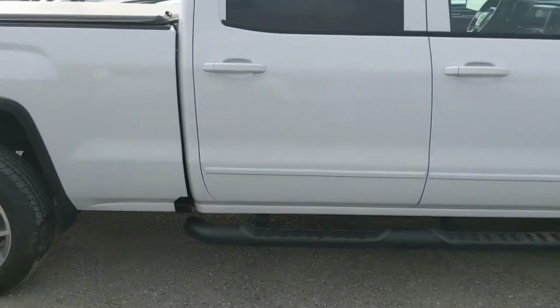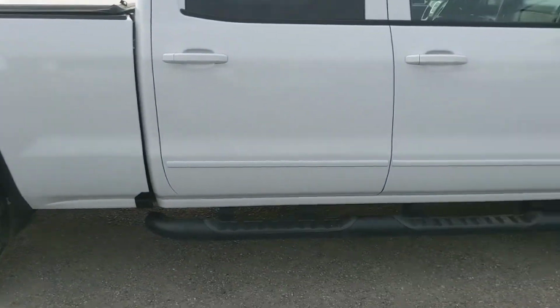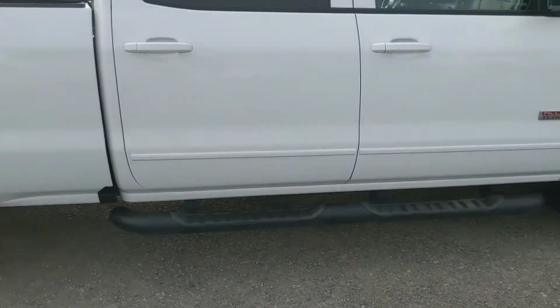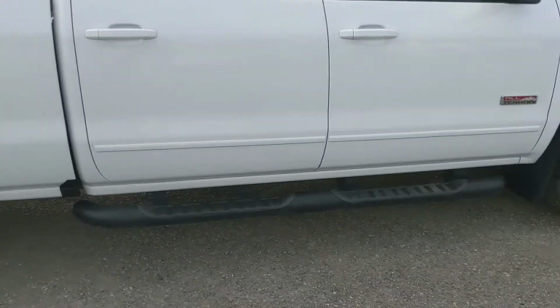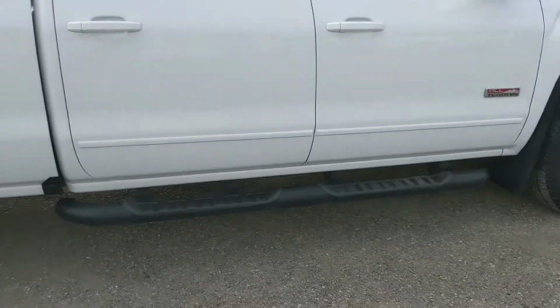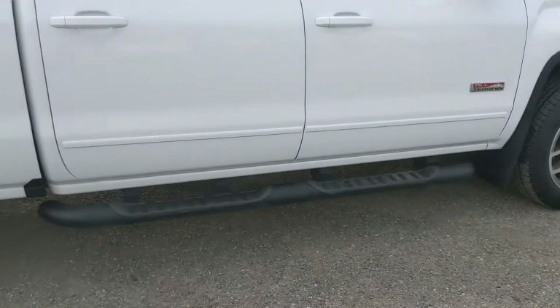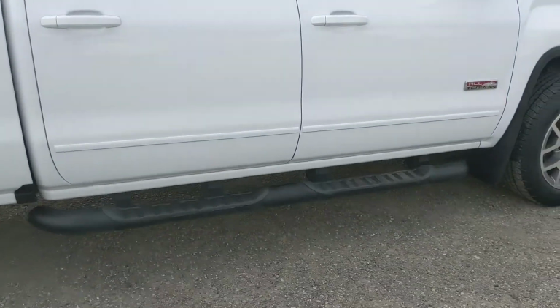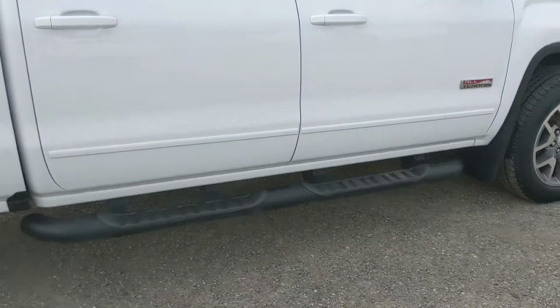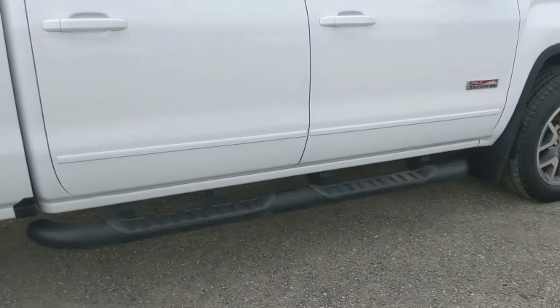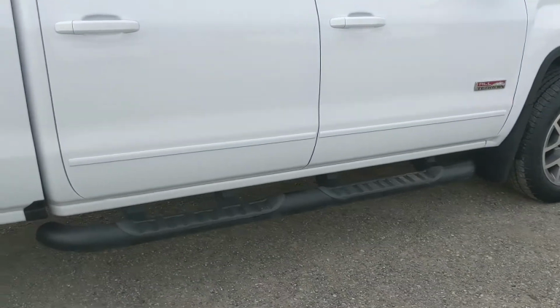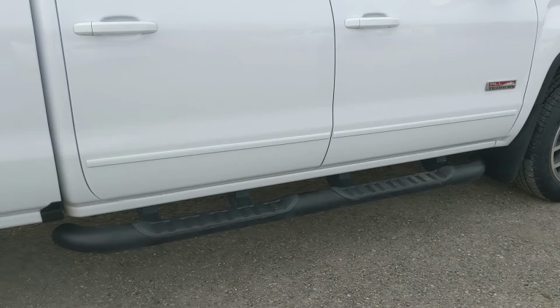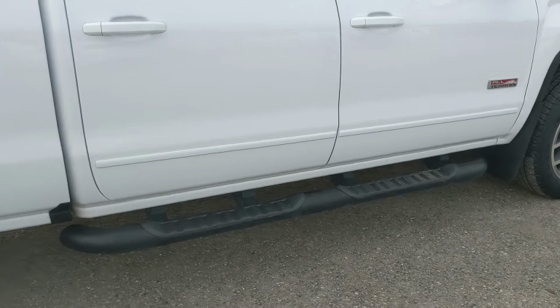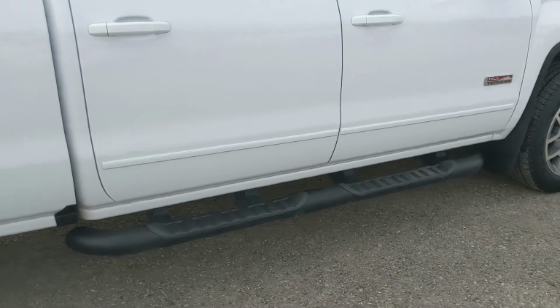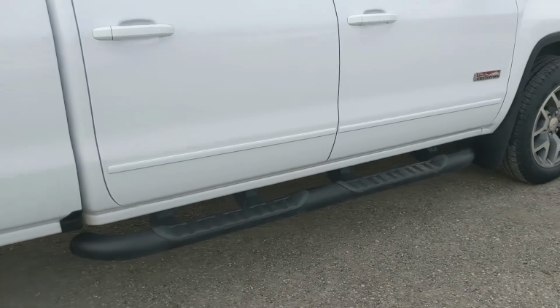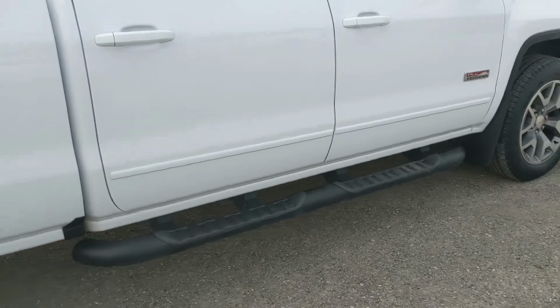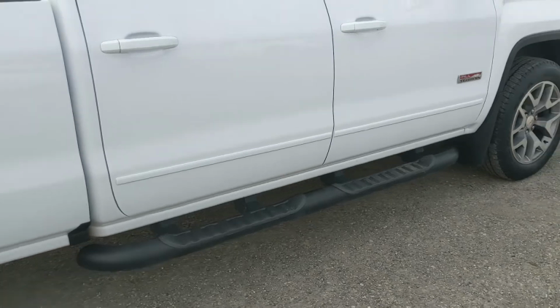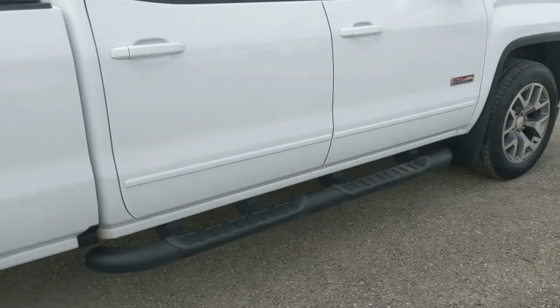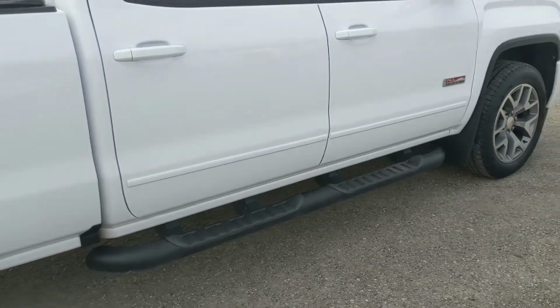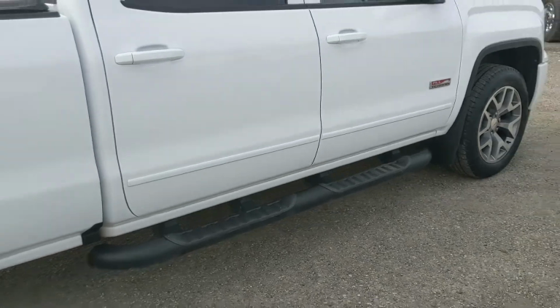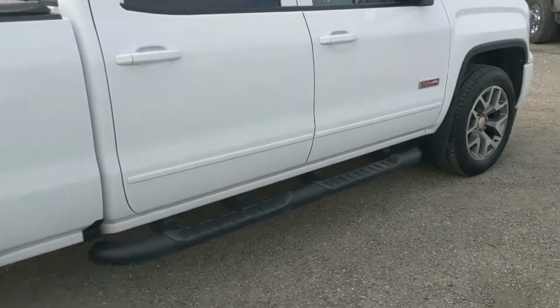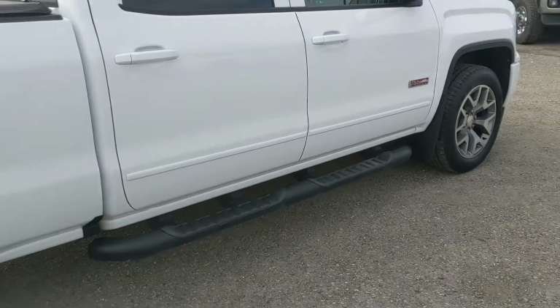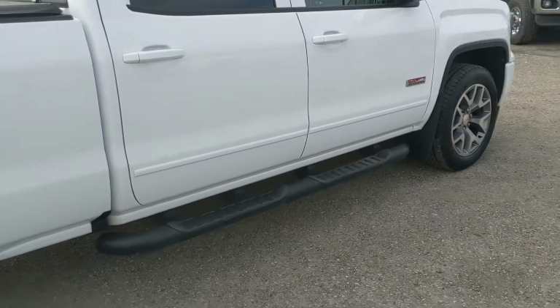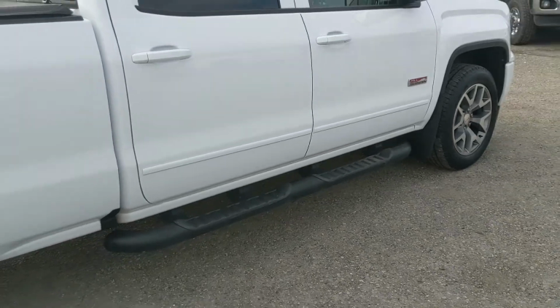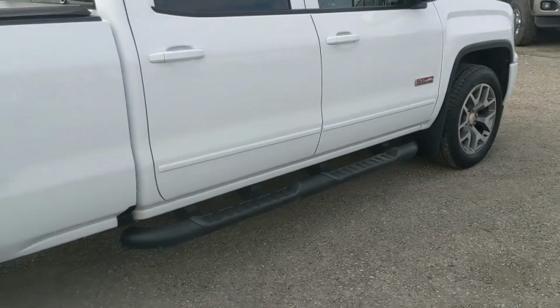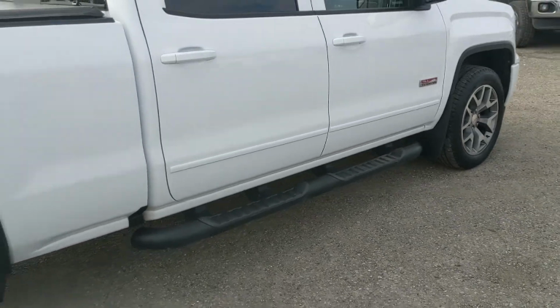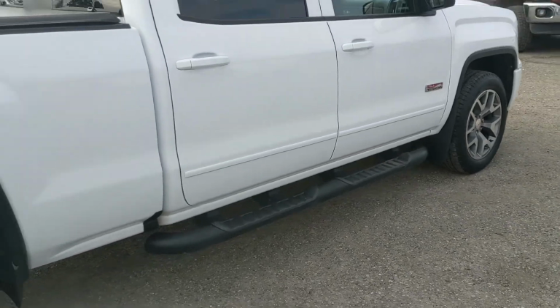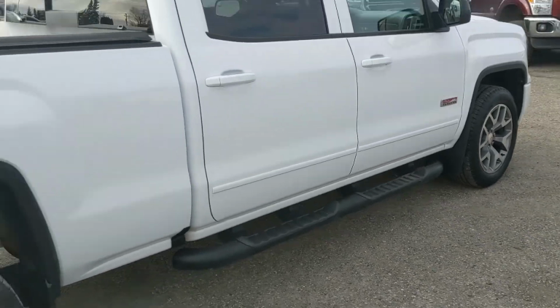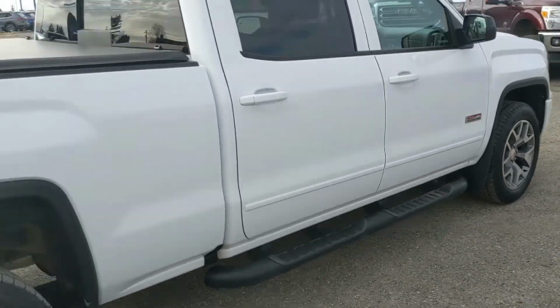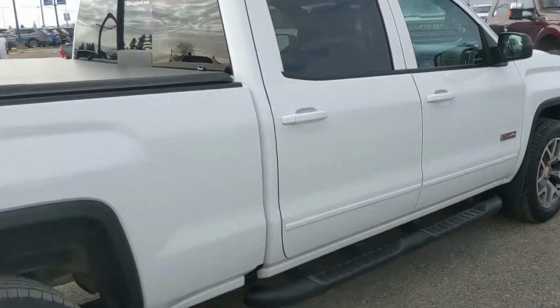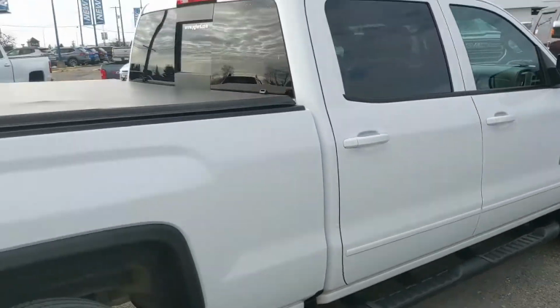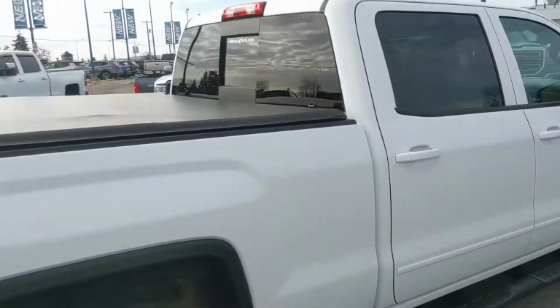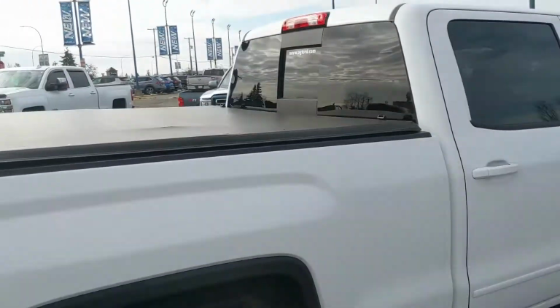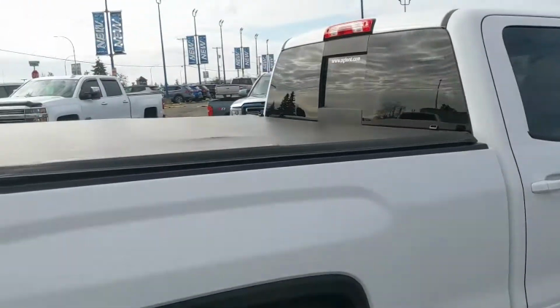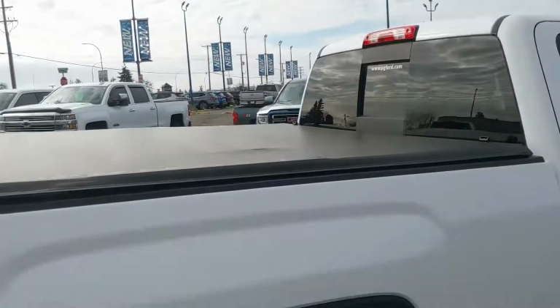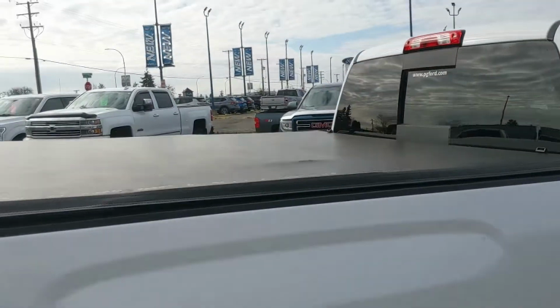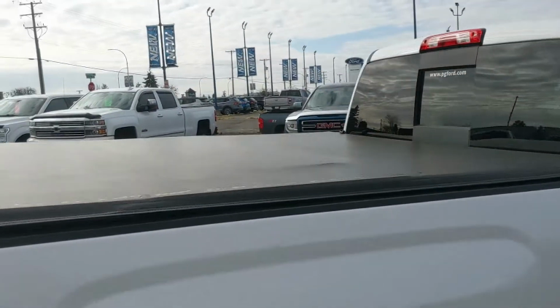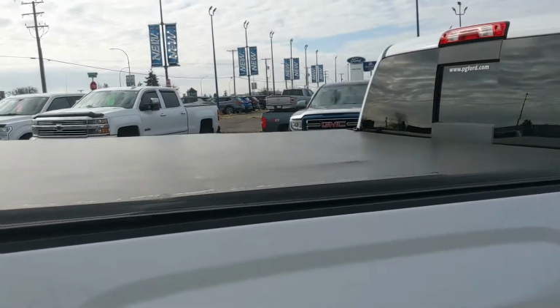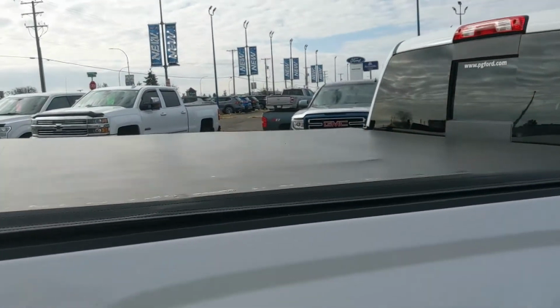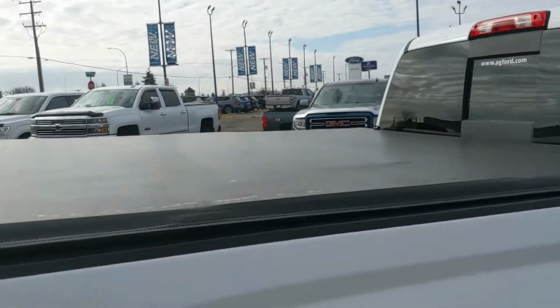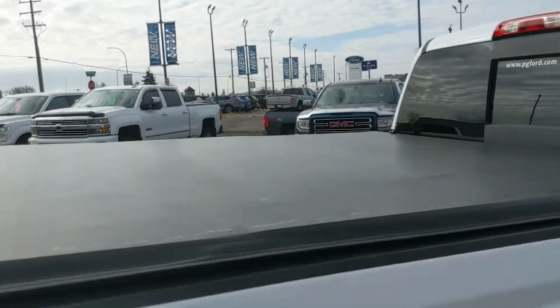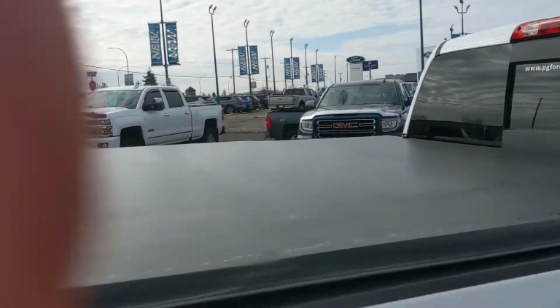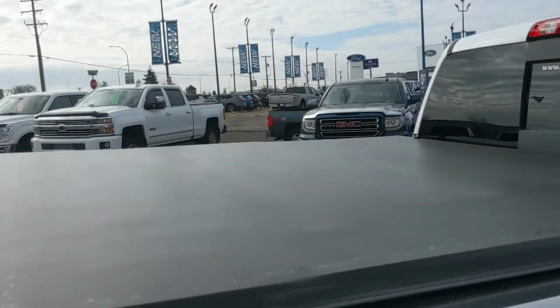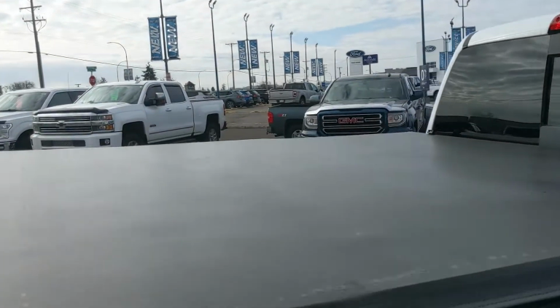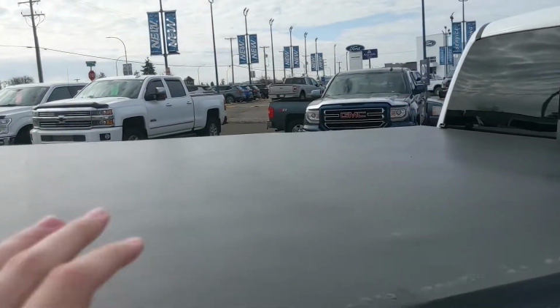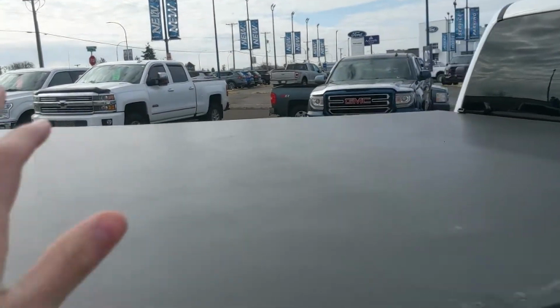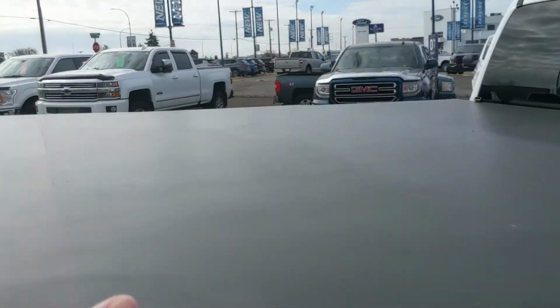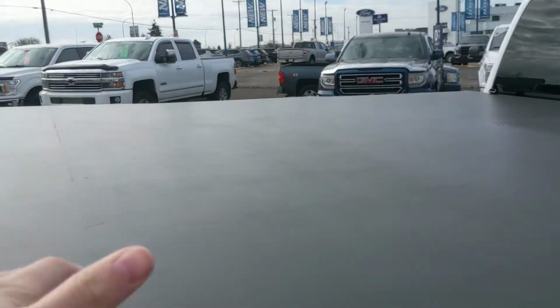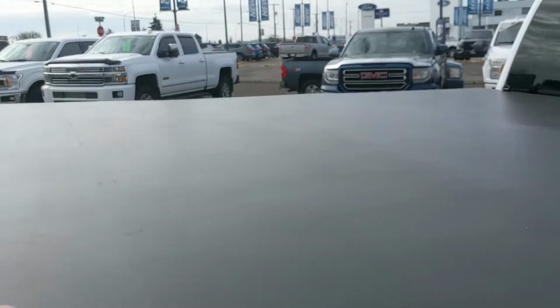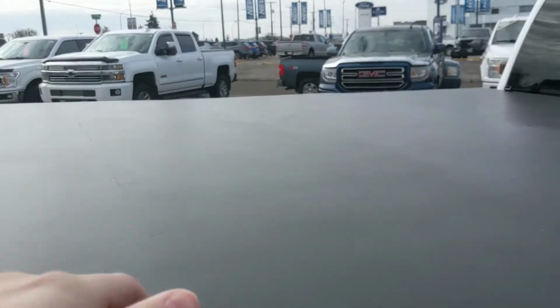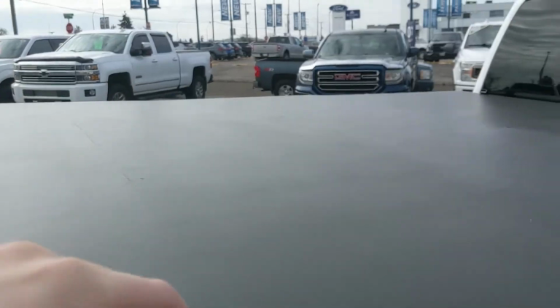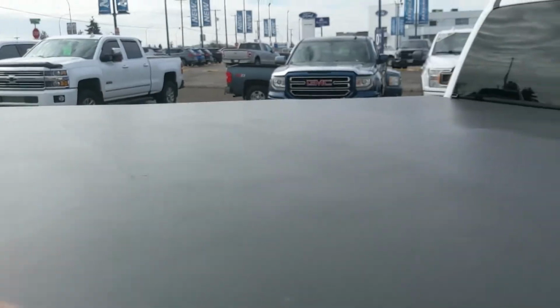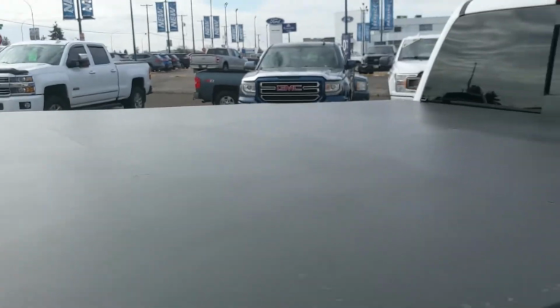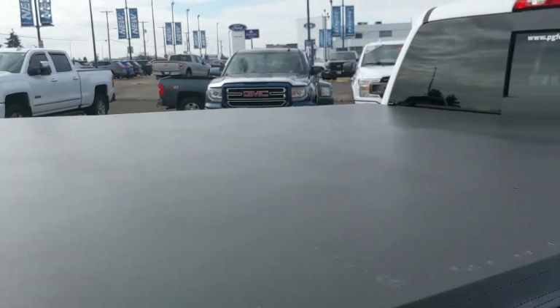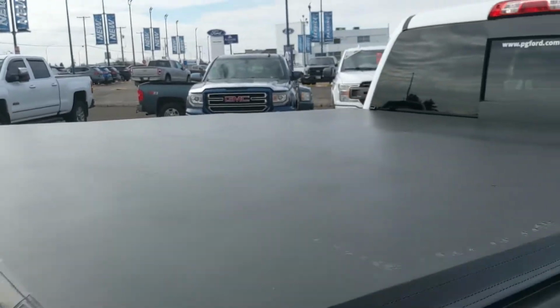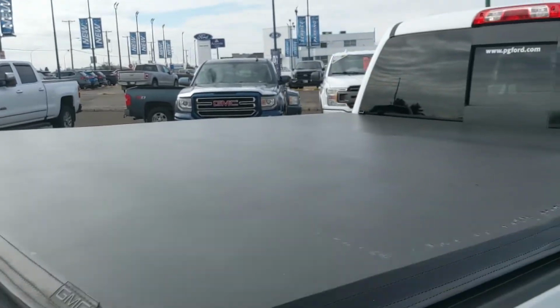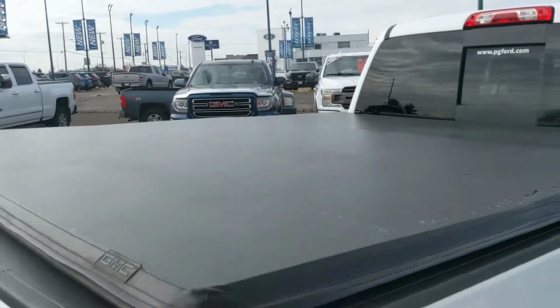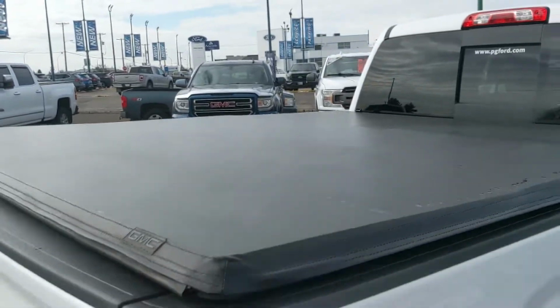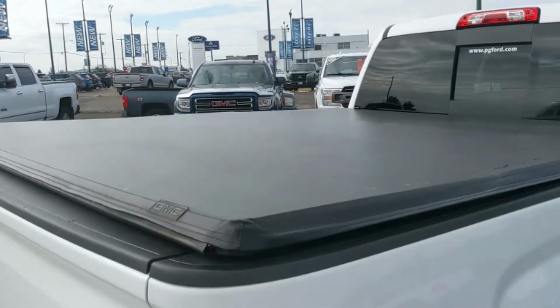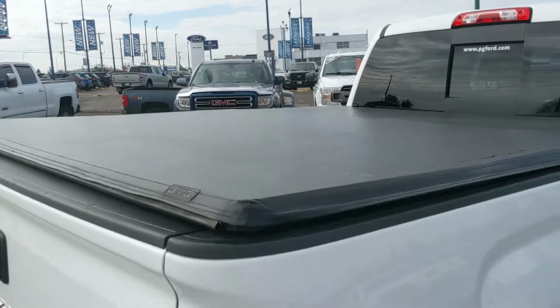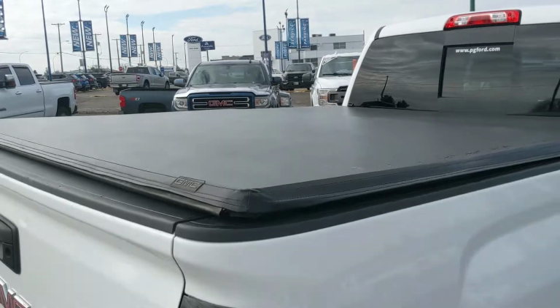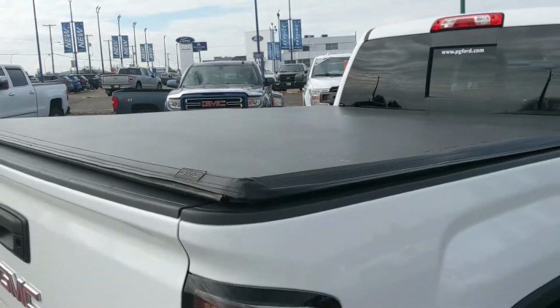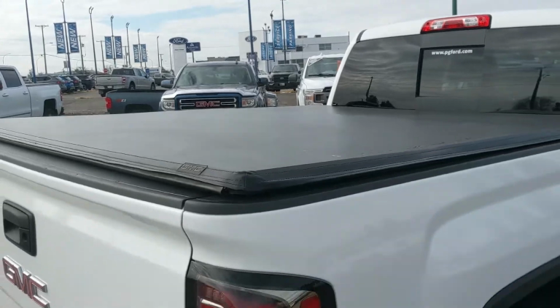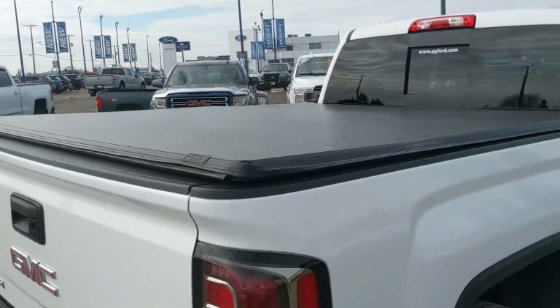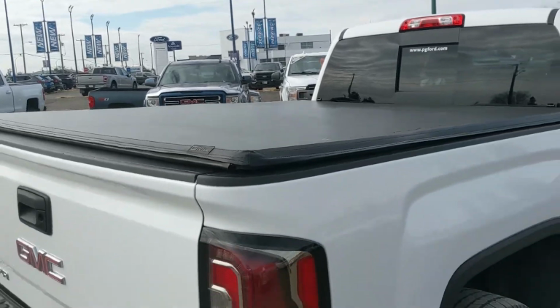Coming with running boards down below so you can have an easier time getting in, and a soft top tonneau cover on the back to keep your belongings covered and protected.